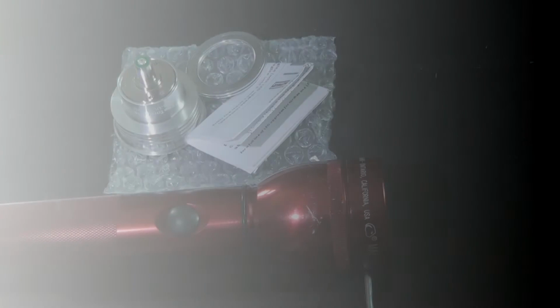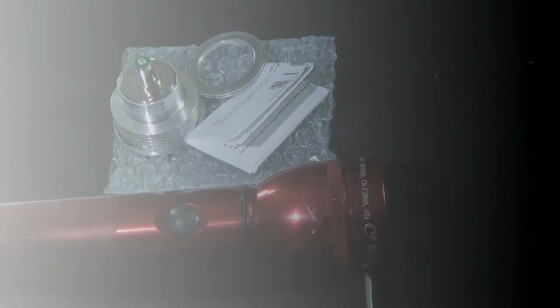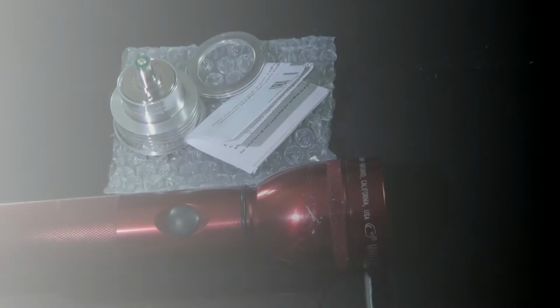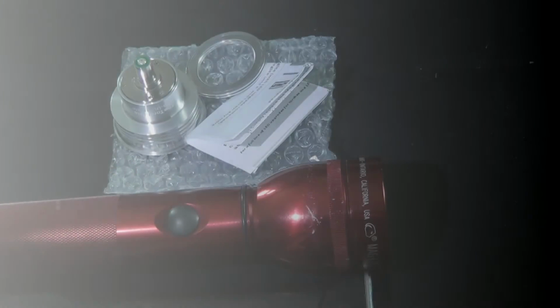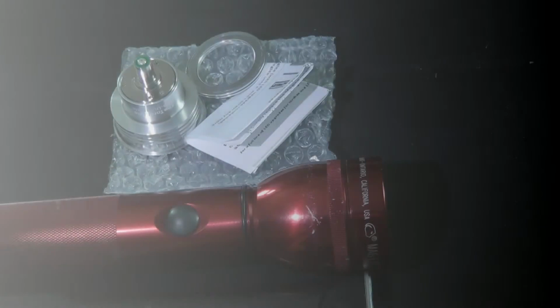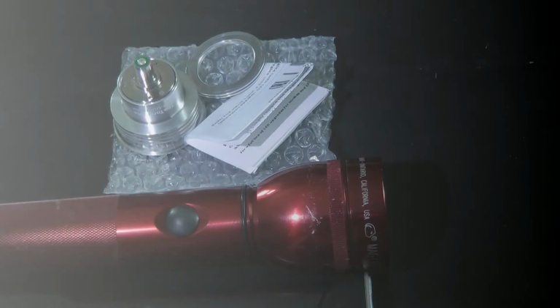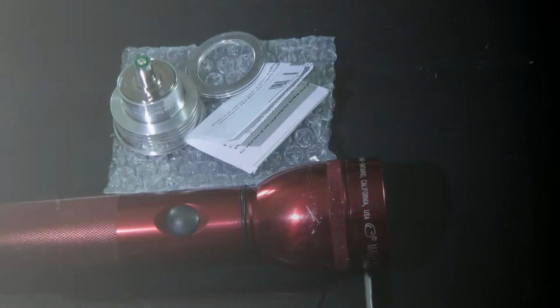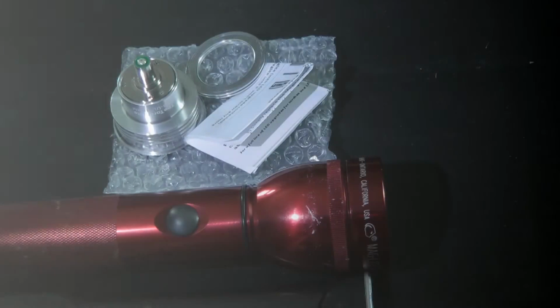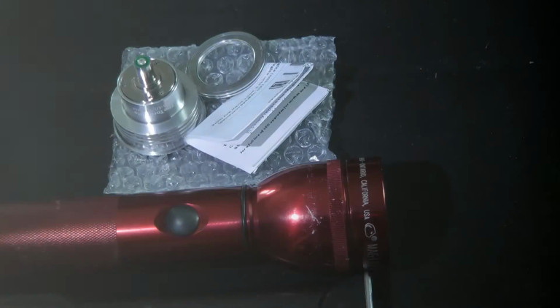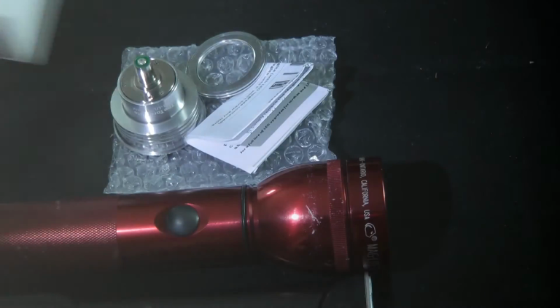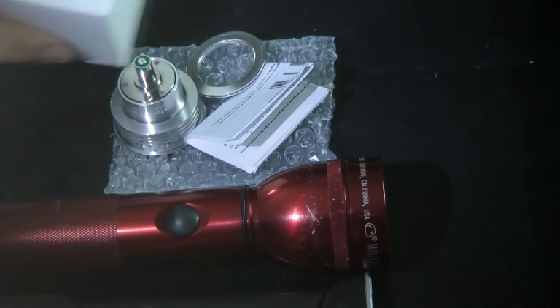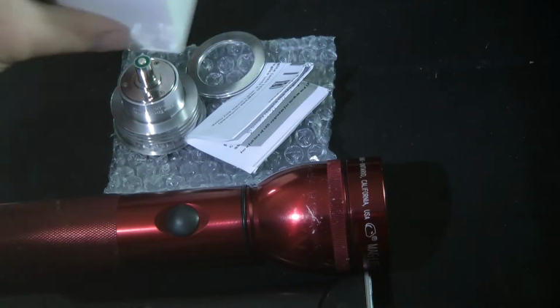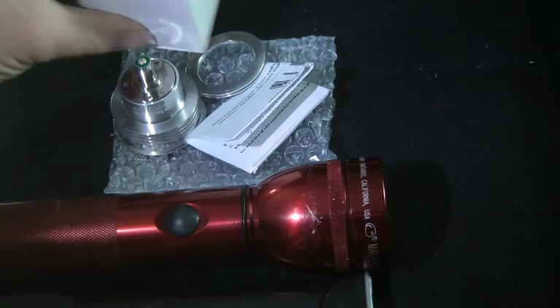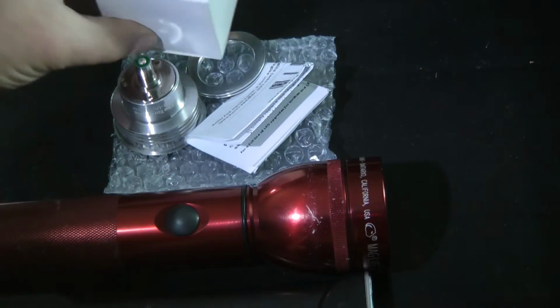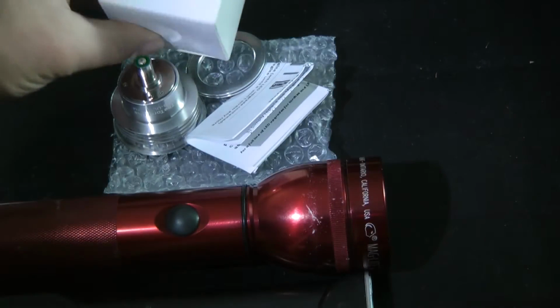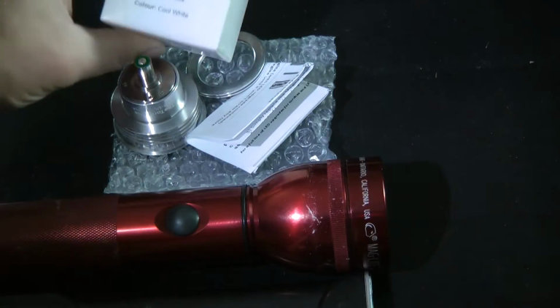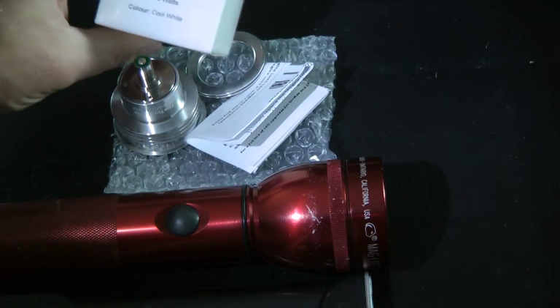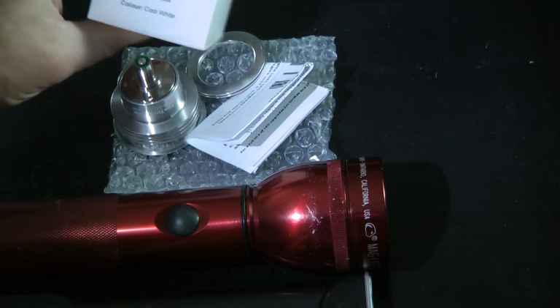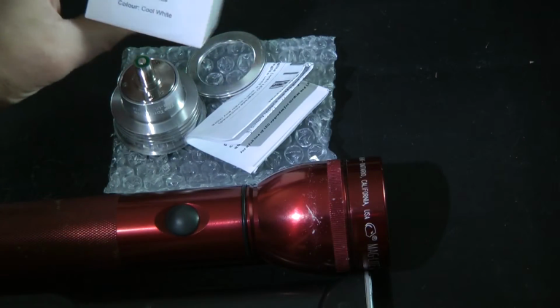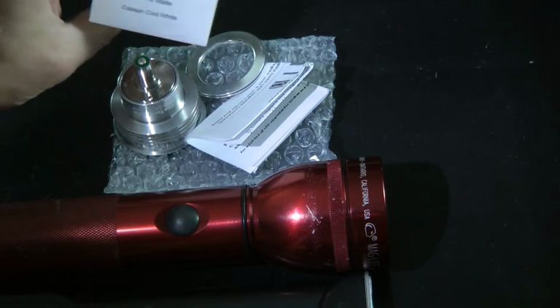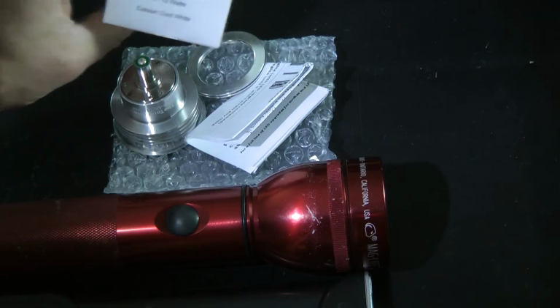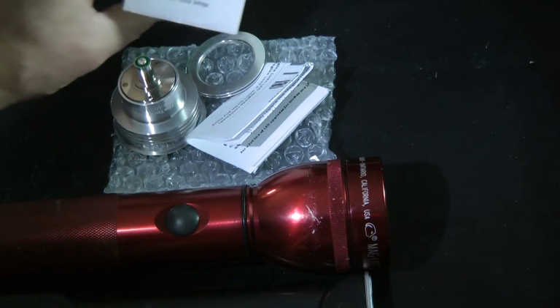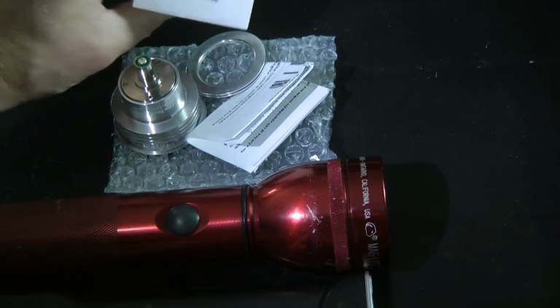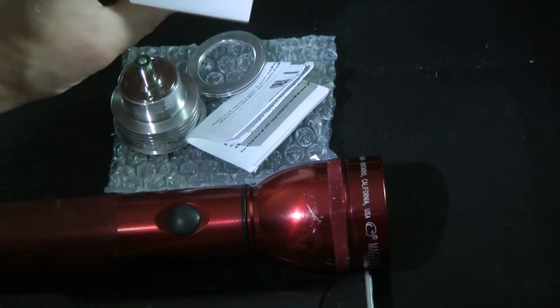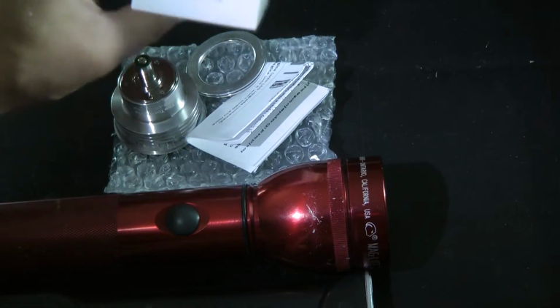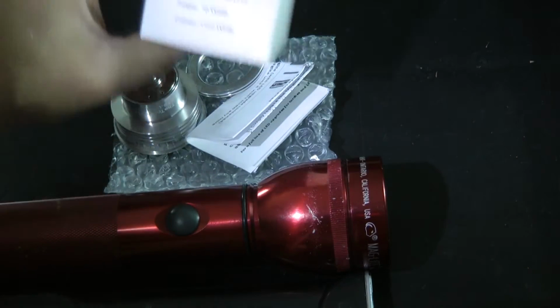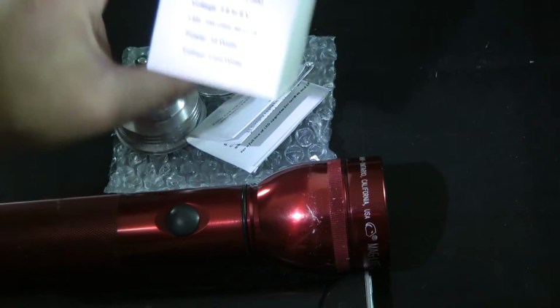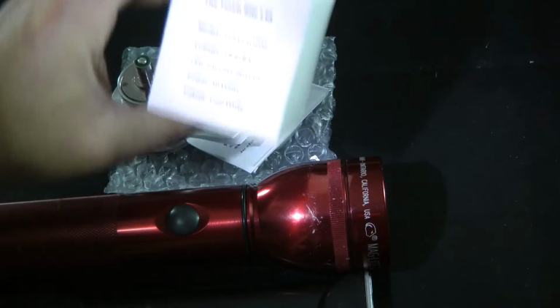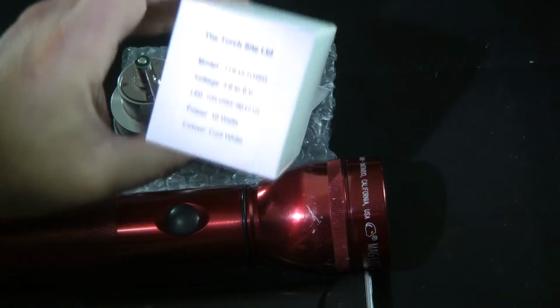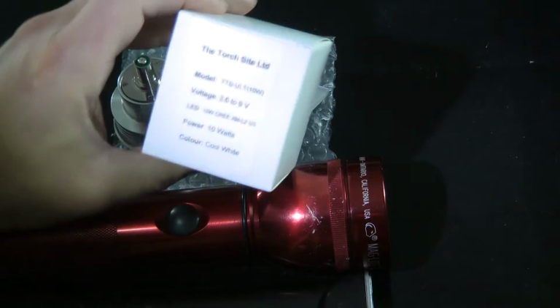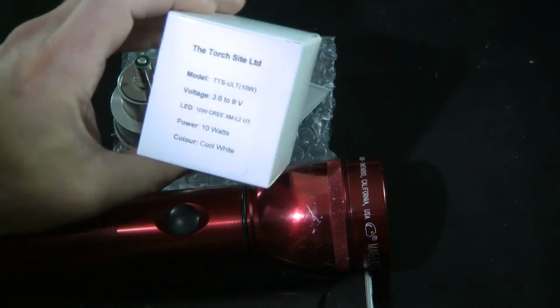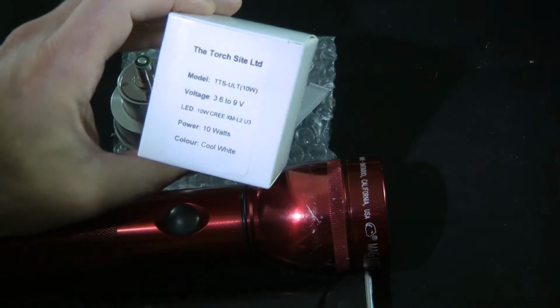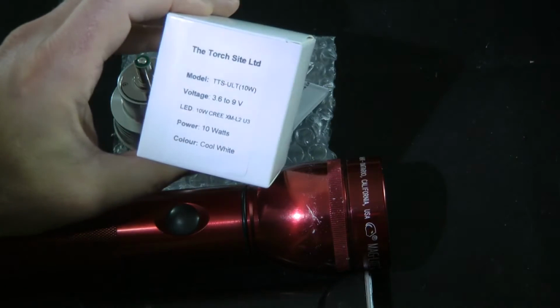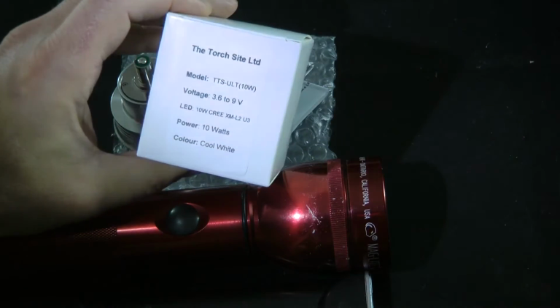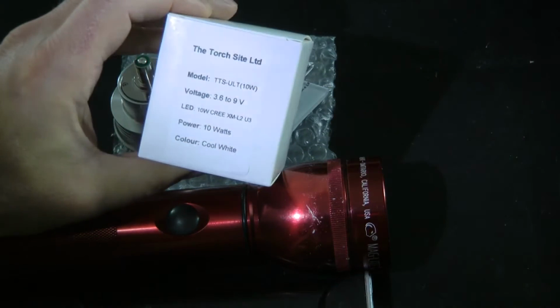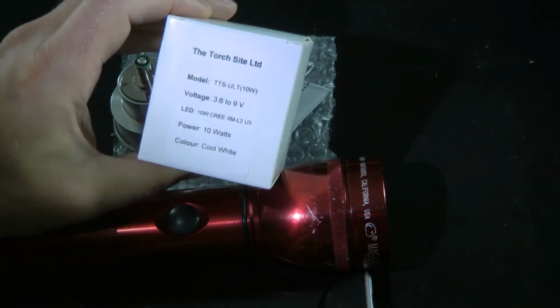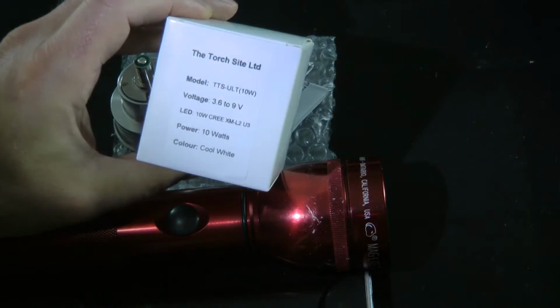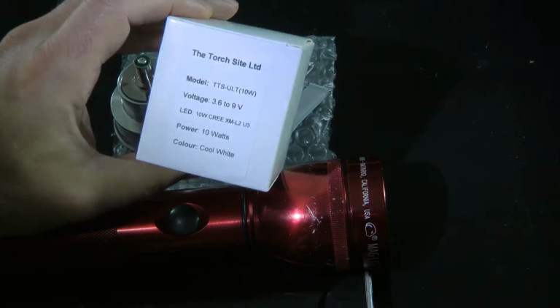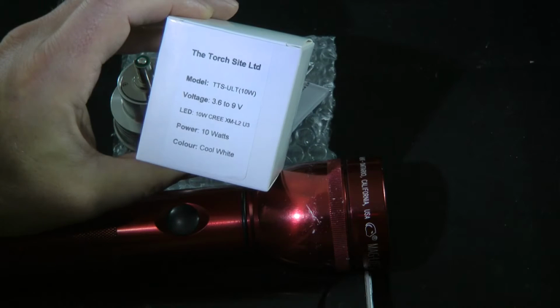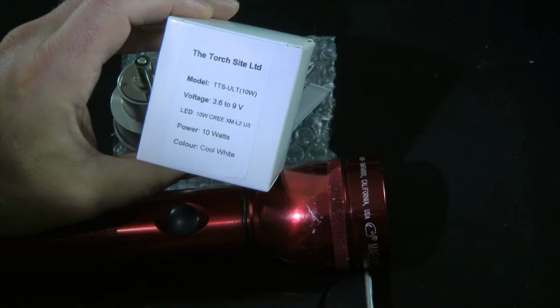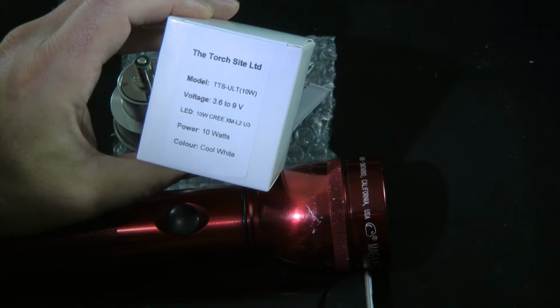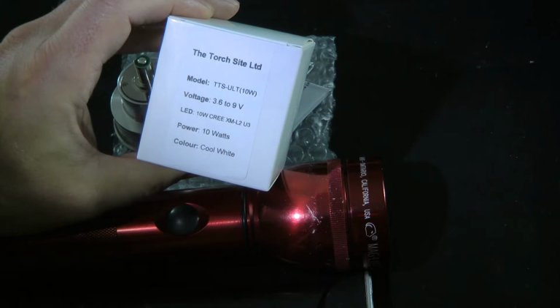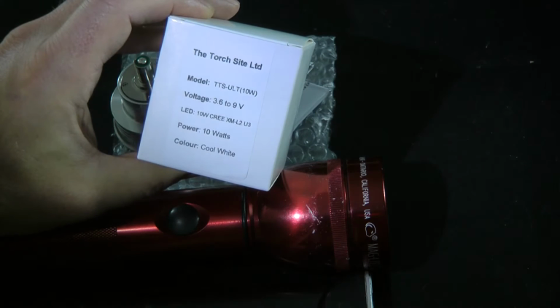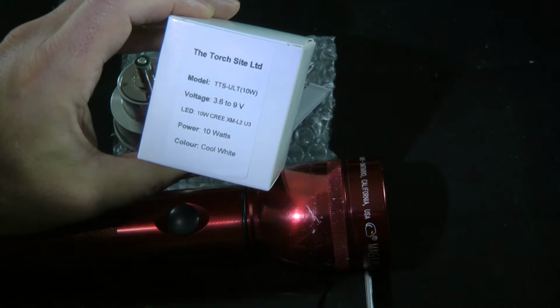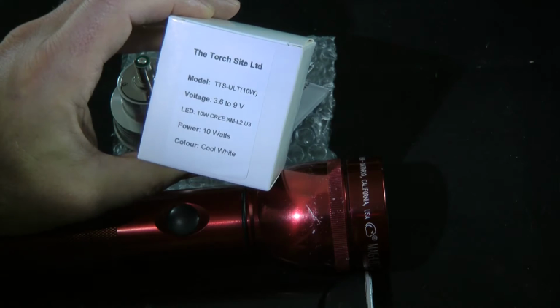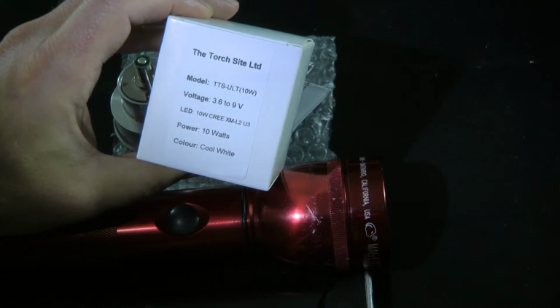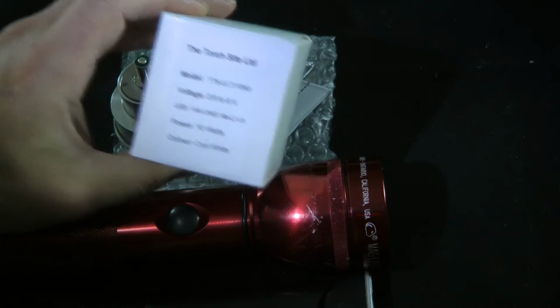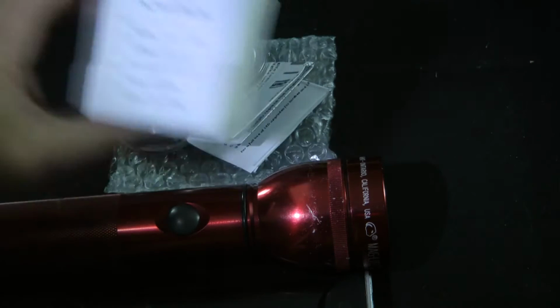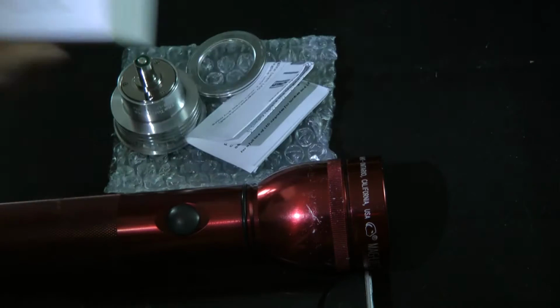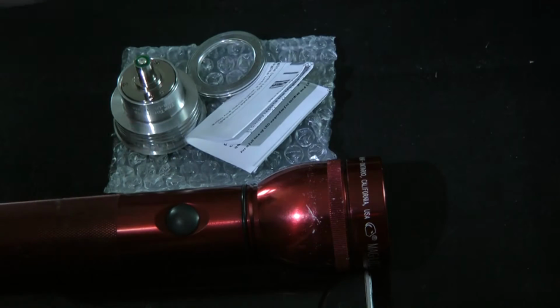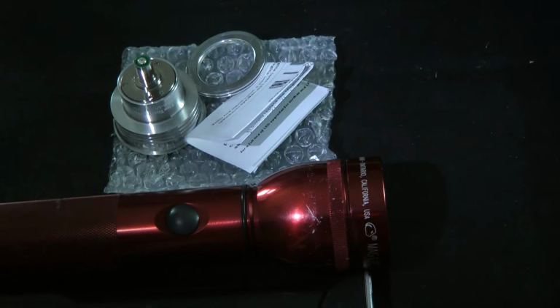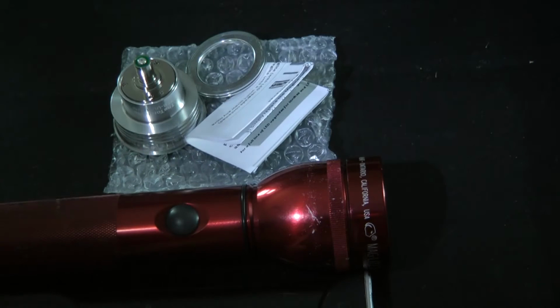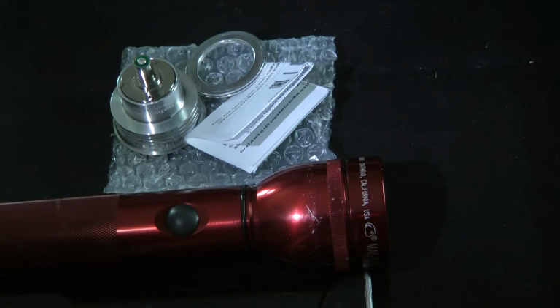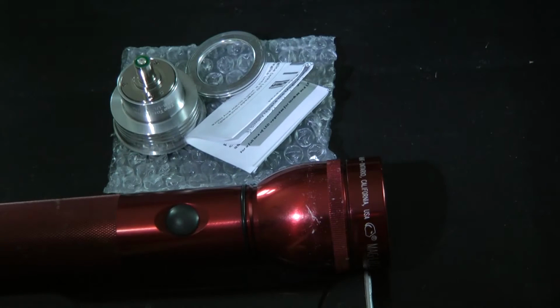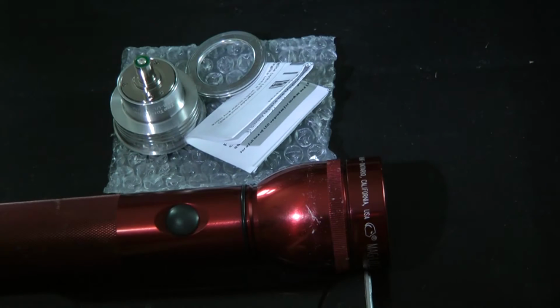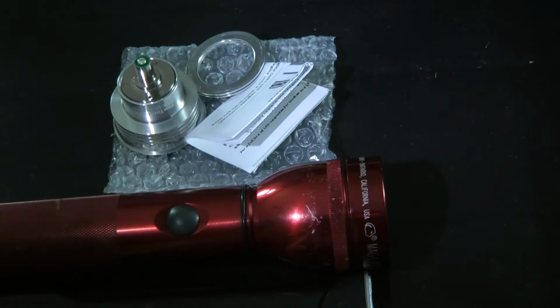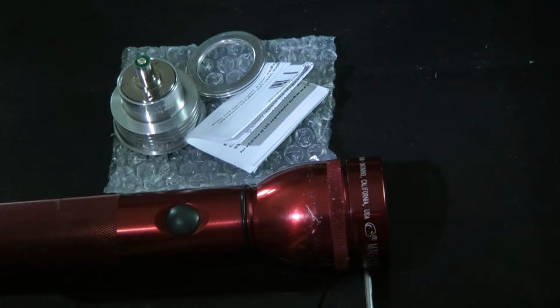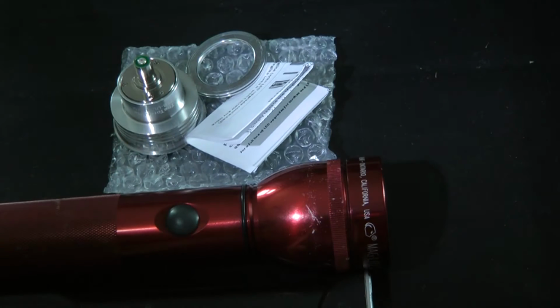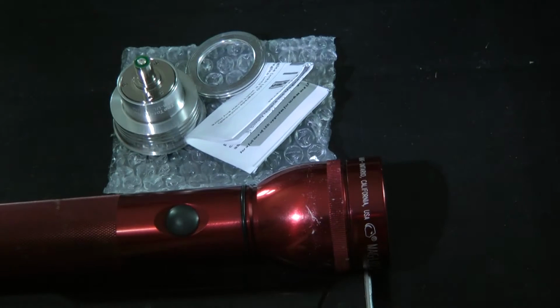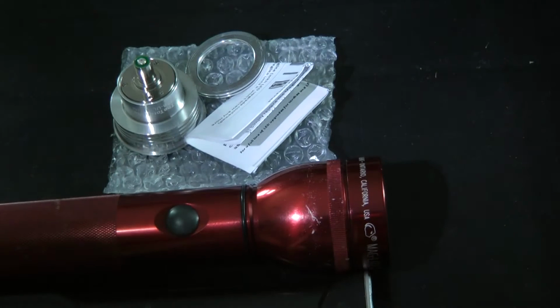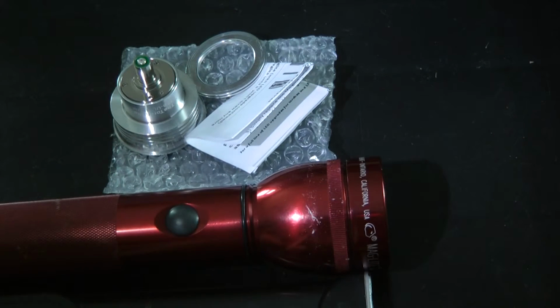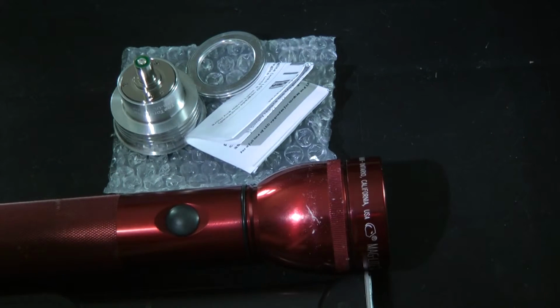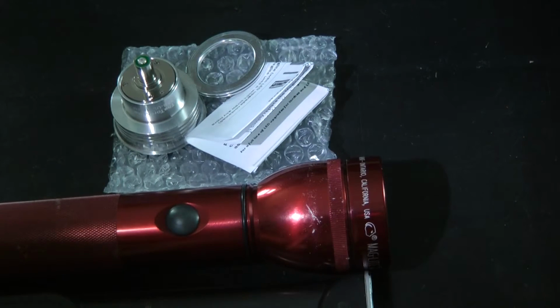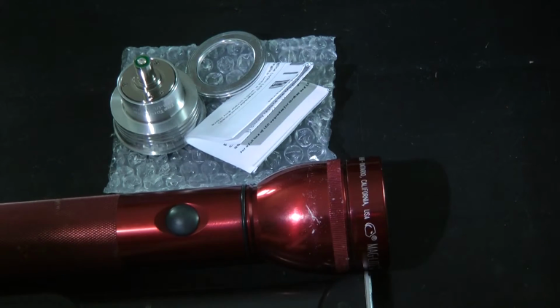Hi, this is Alan from torchlight.co.uk. This is our new multi-mode high power Maglite Cree XM-L2 LED upgrade.